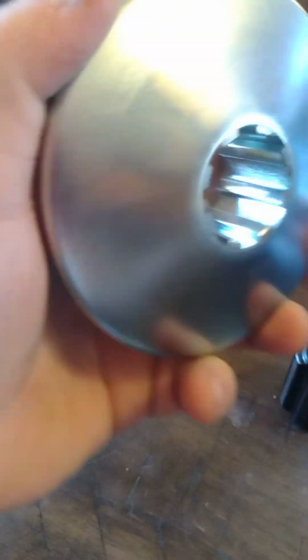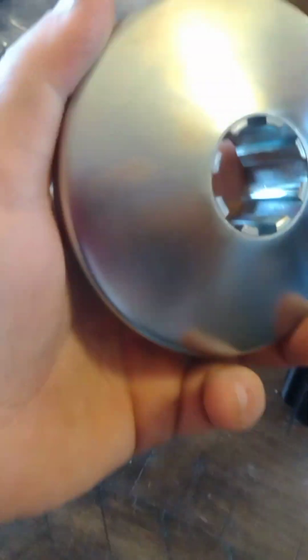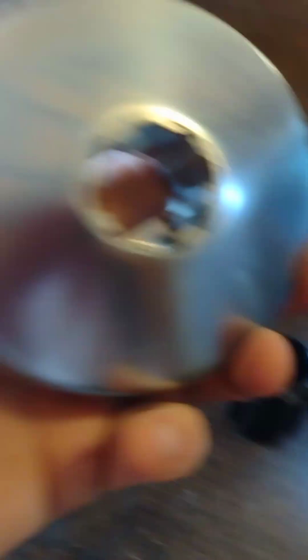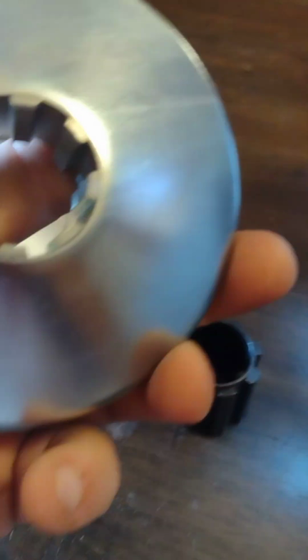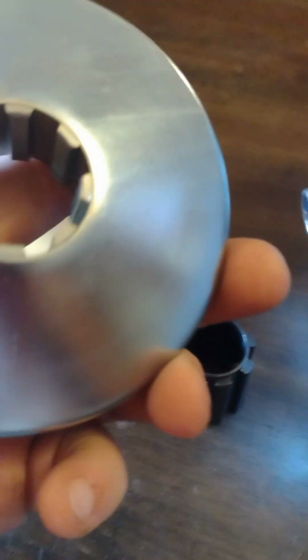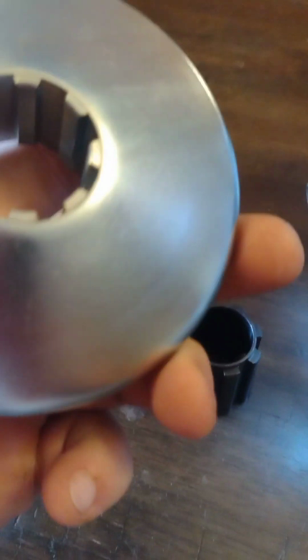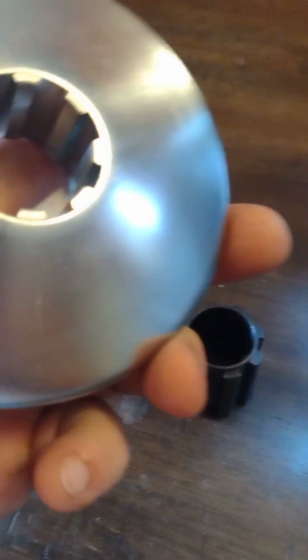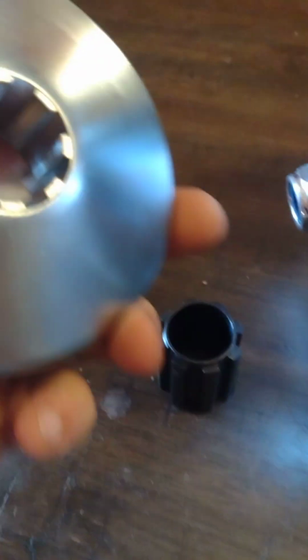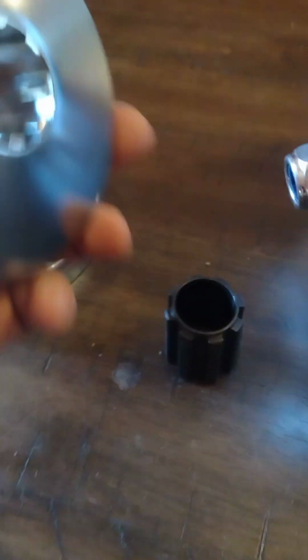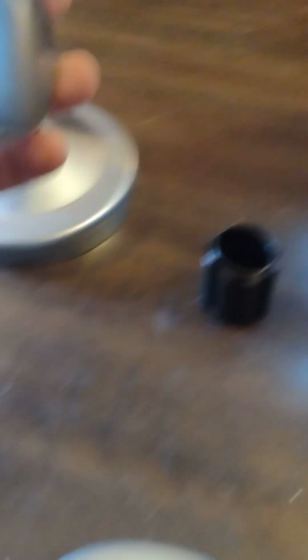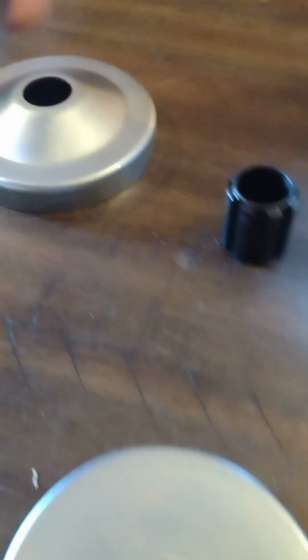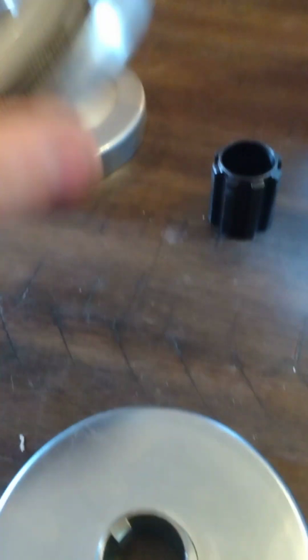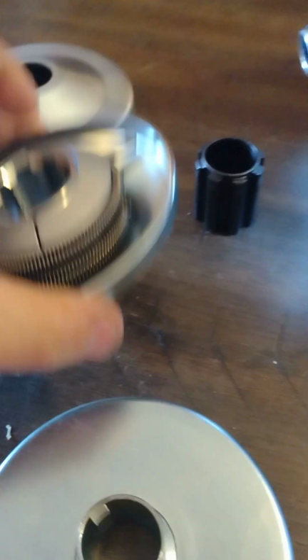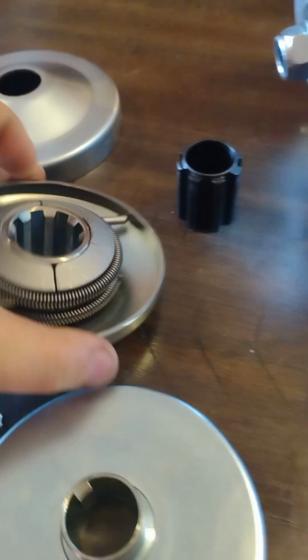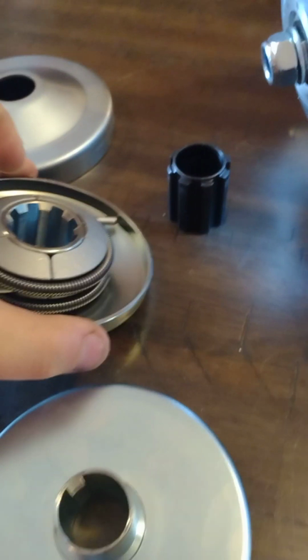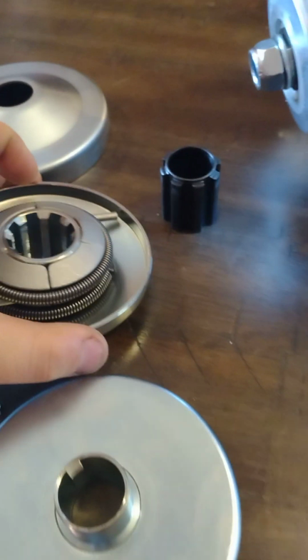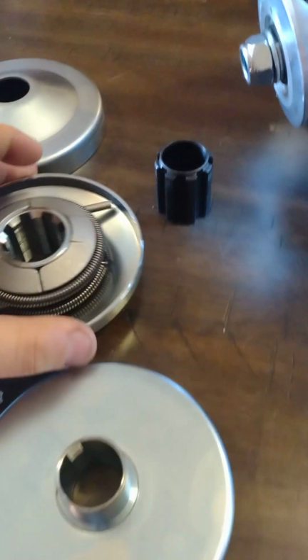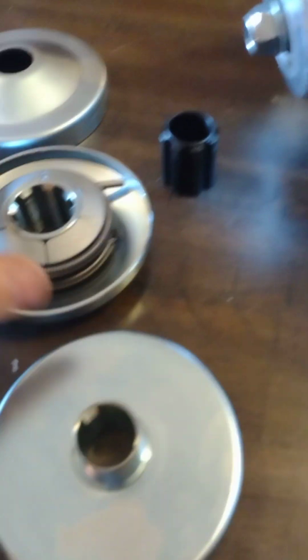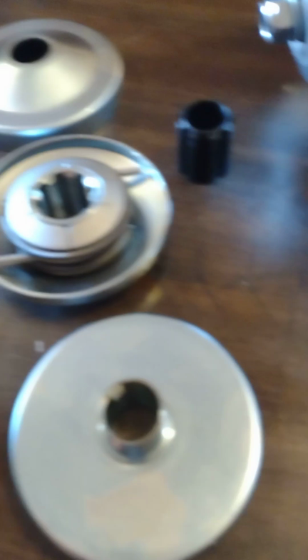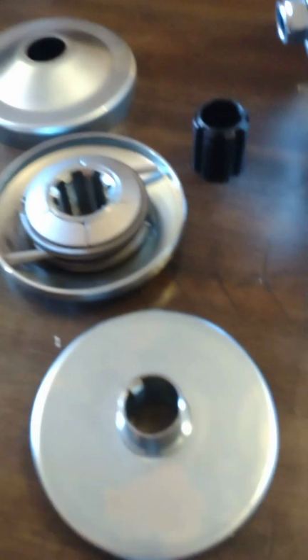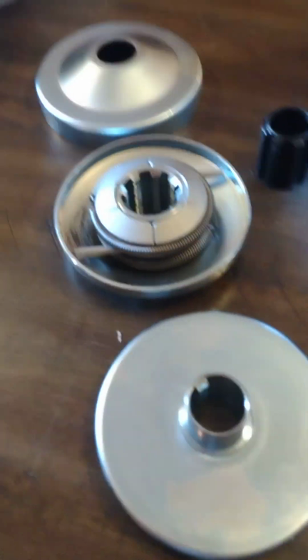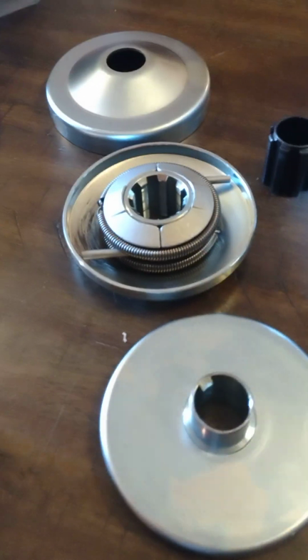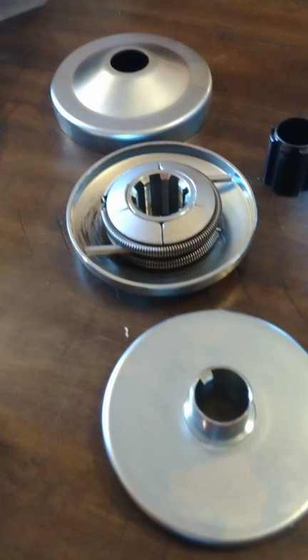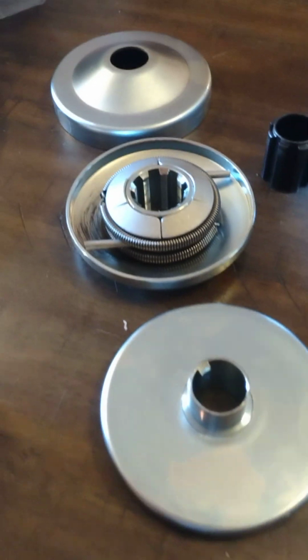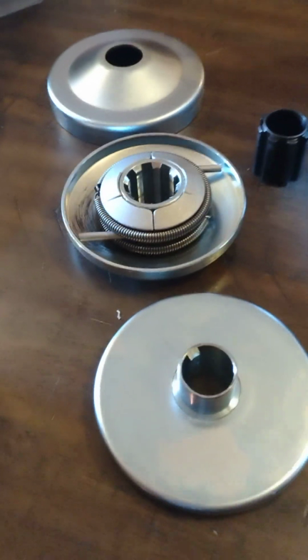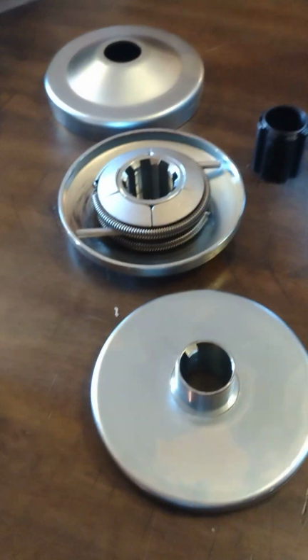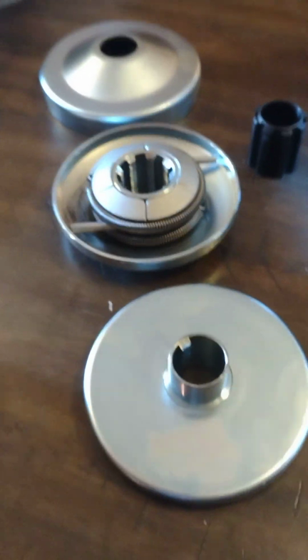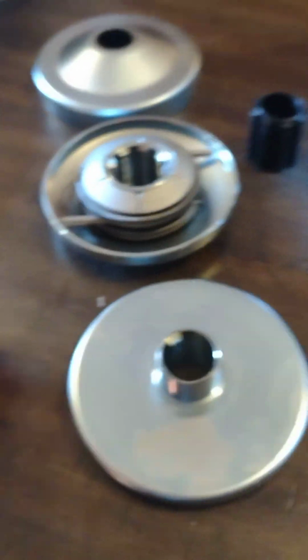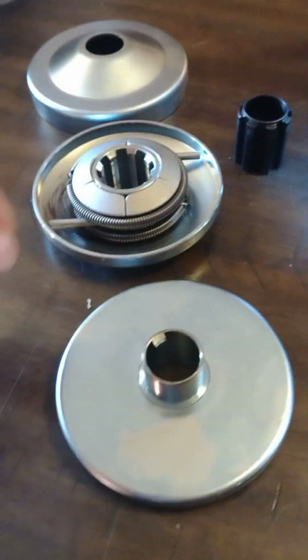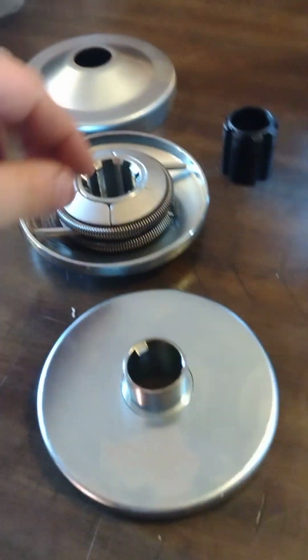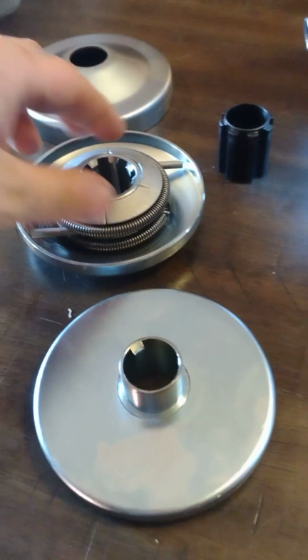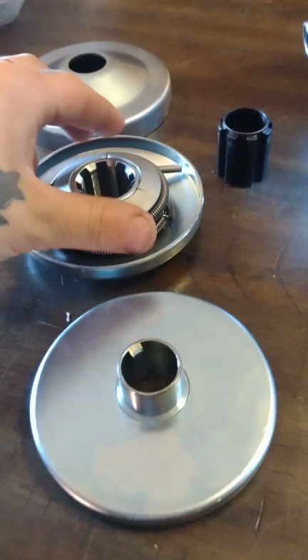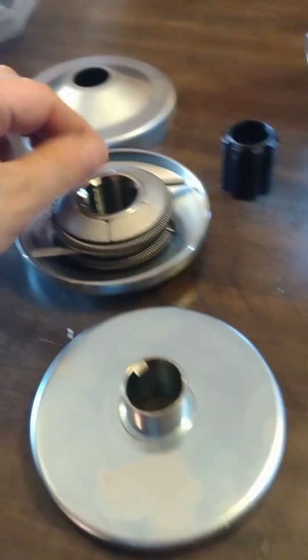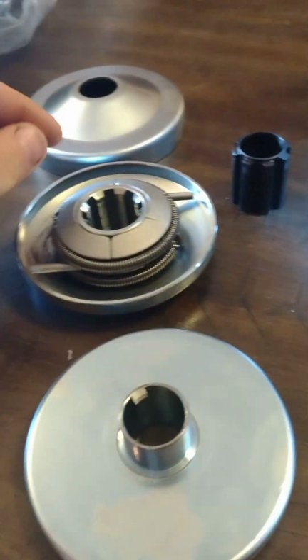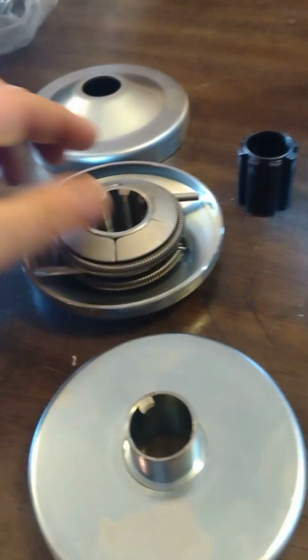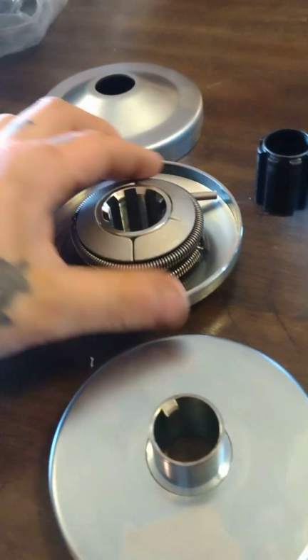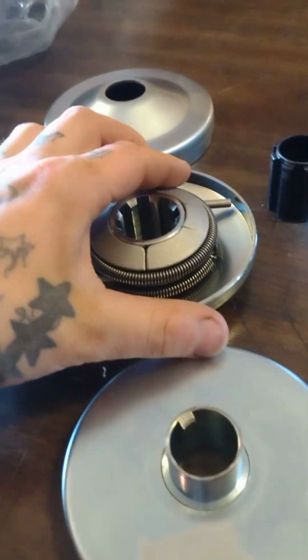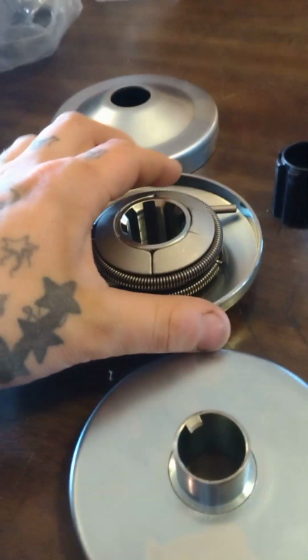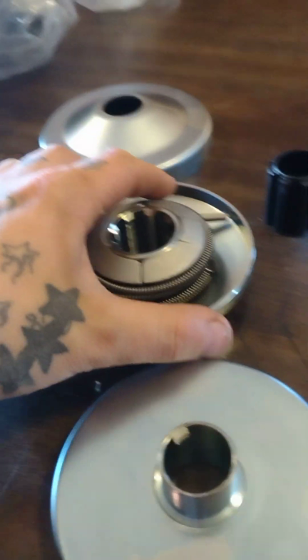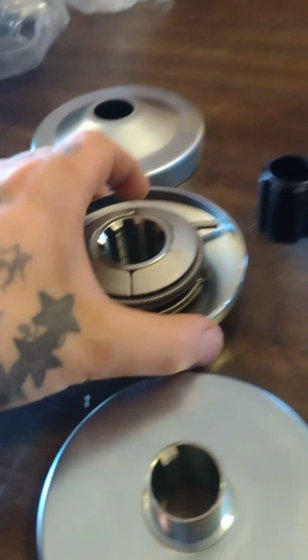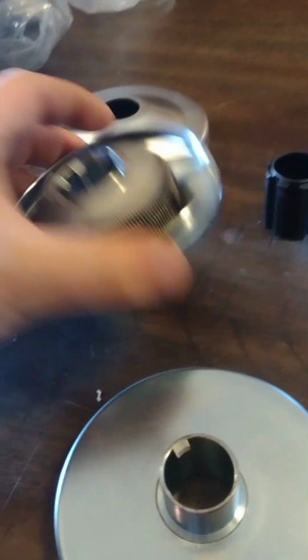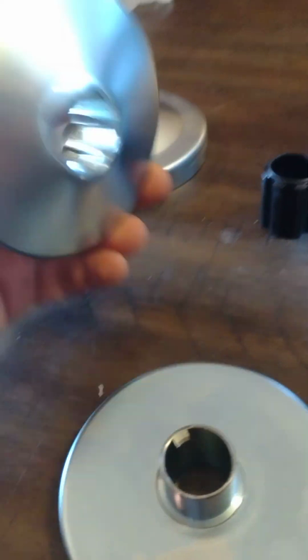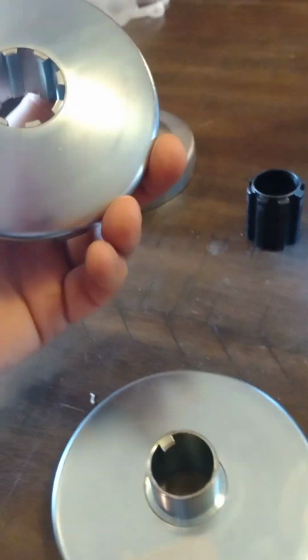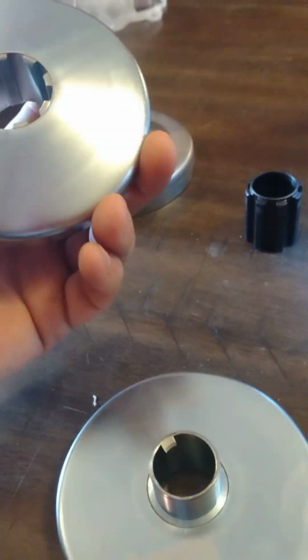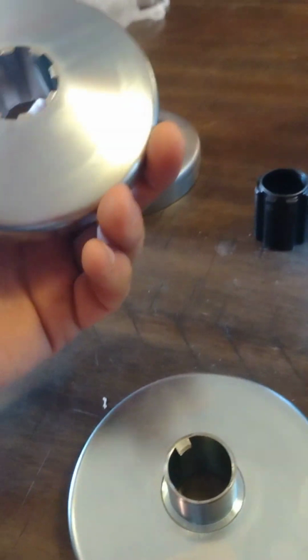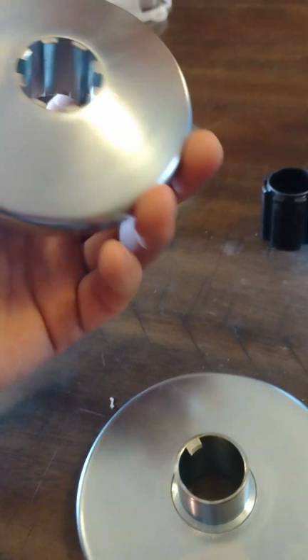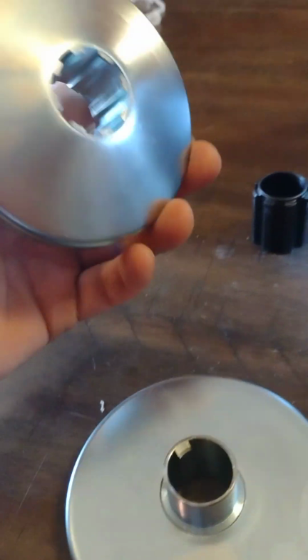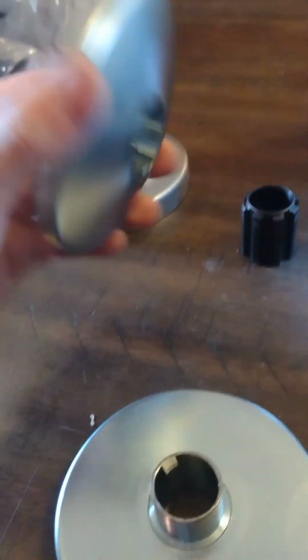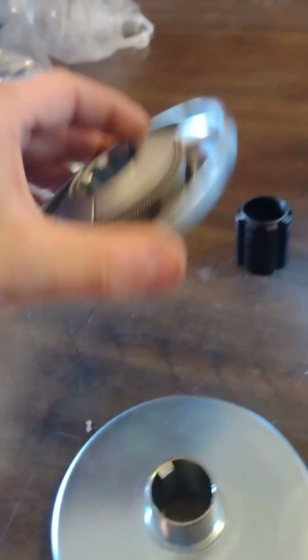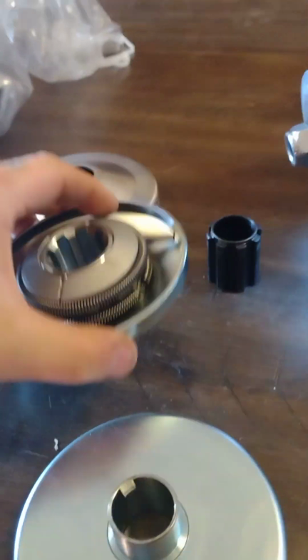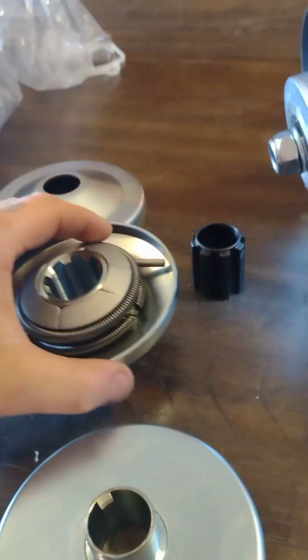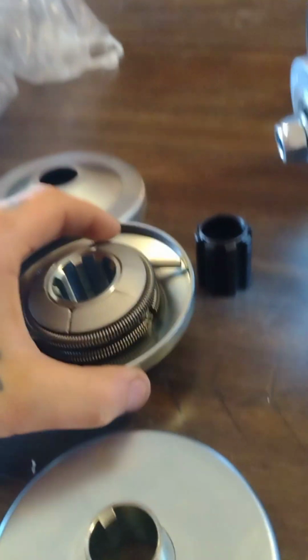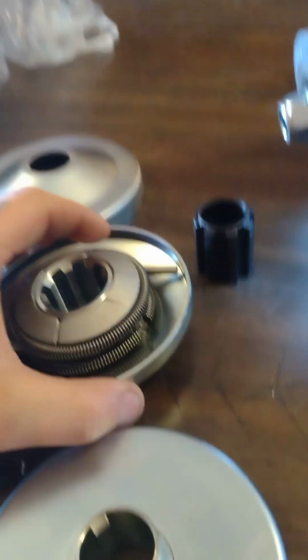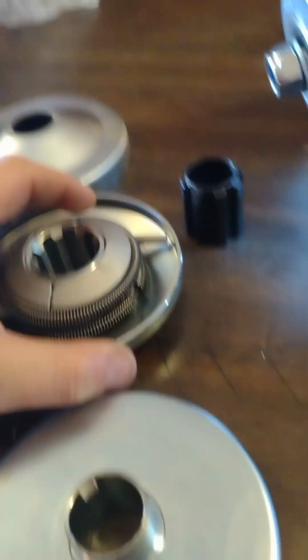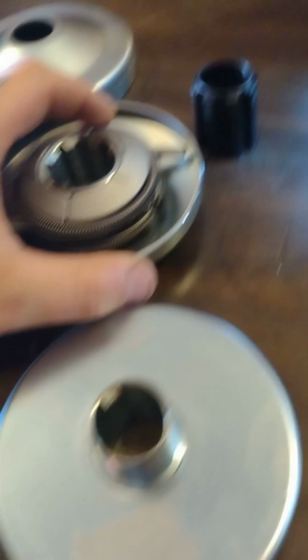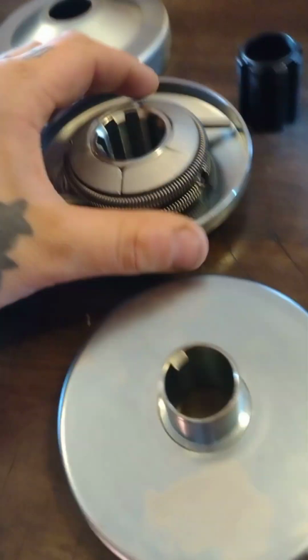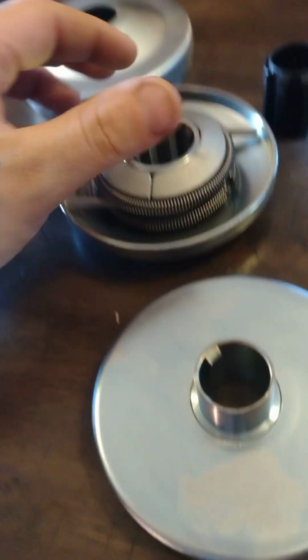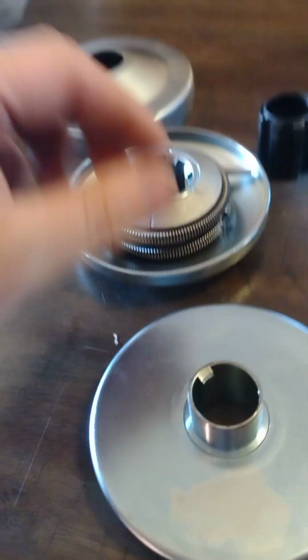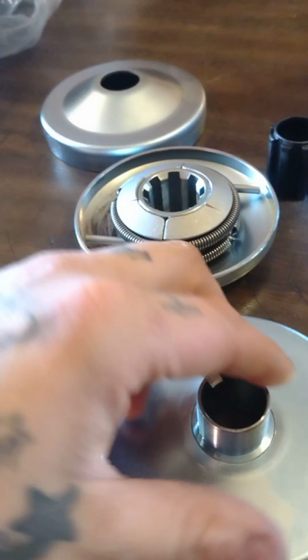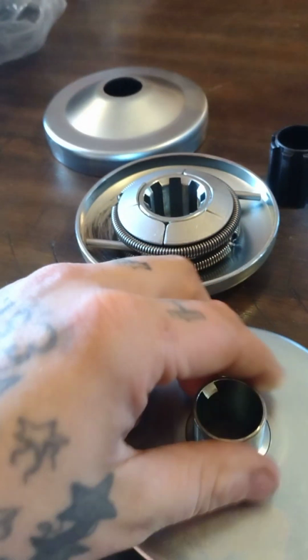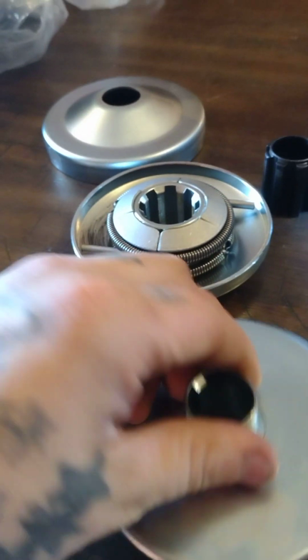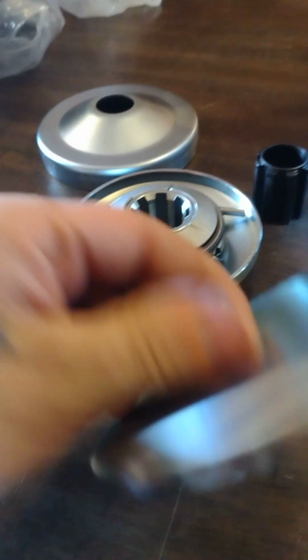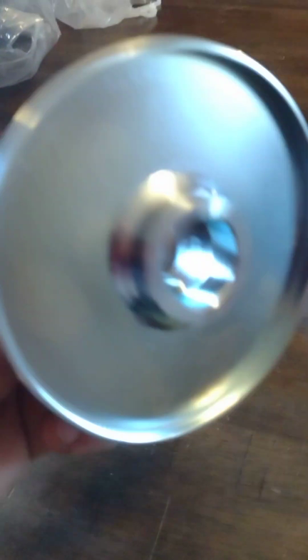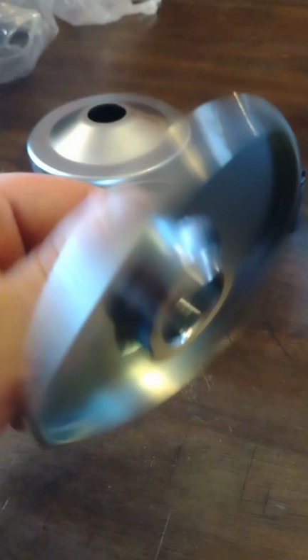Oh, I didn't know it came apart like that. See how it all came apart? I don't know anything about these, so bear with me.